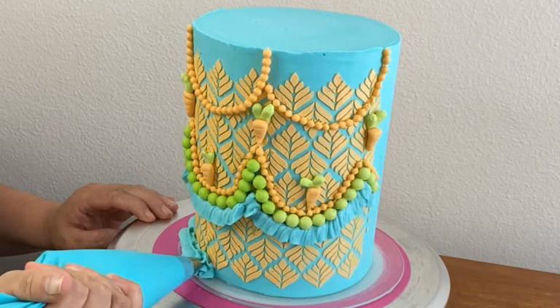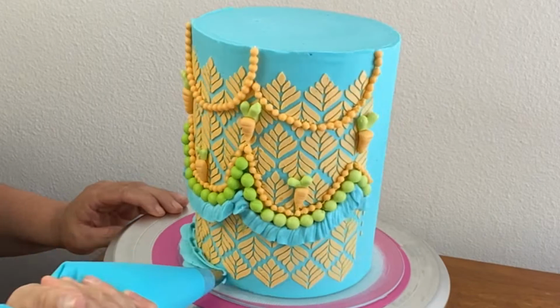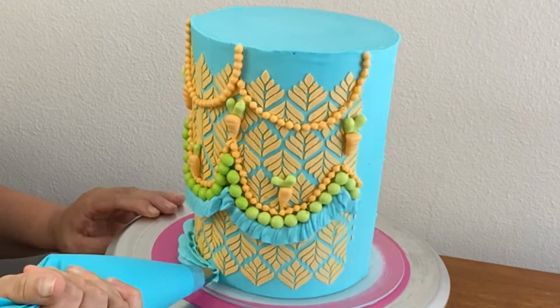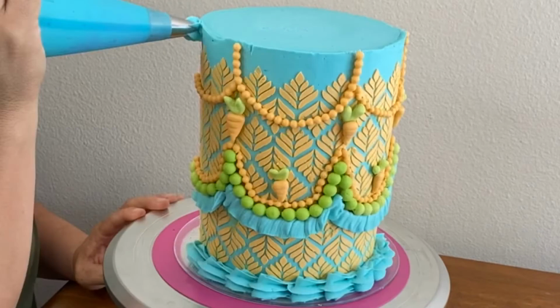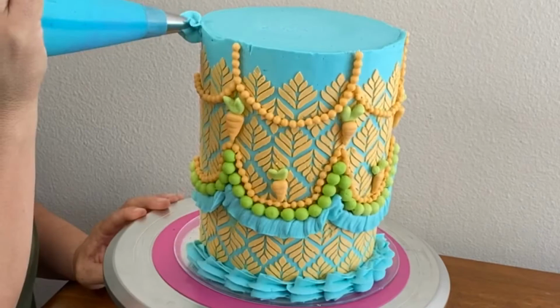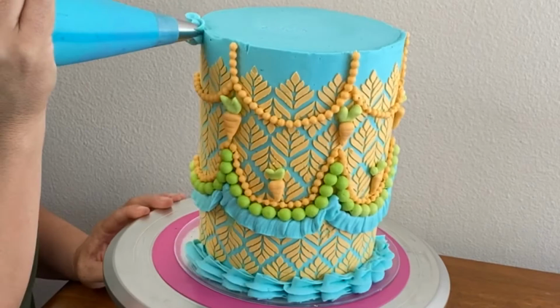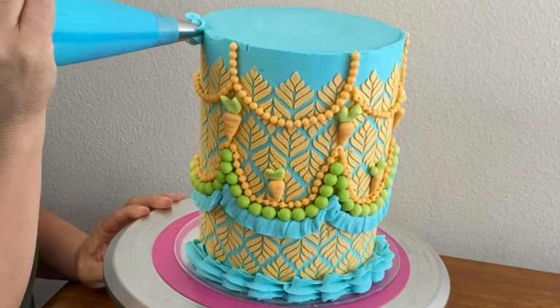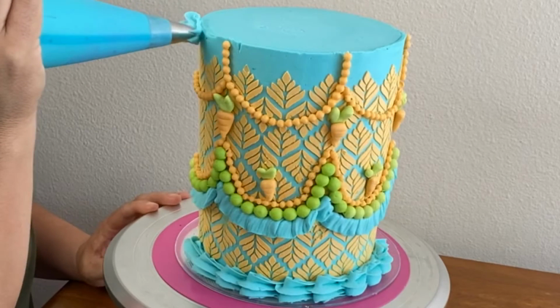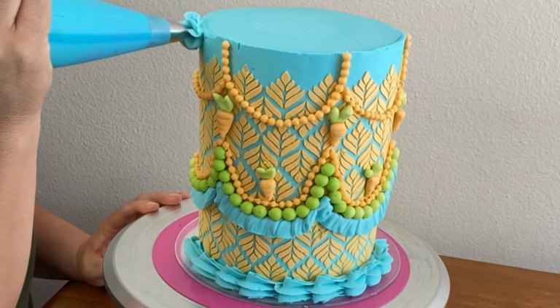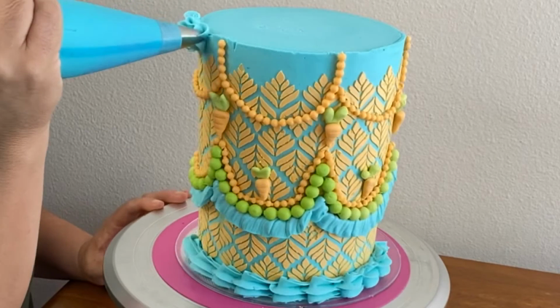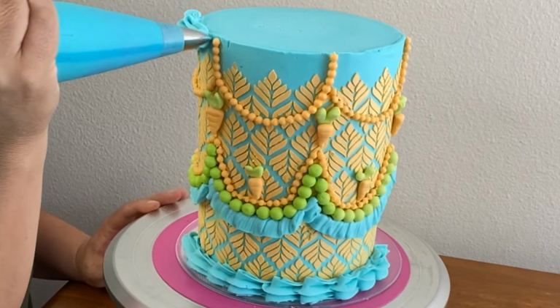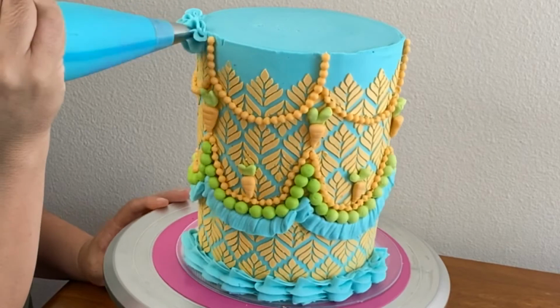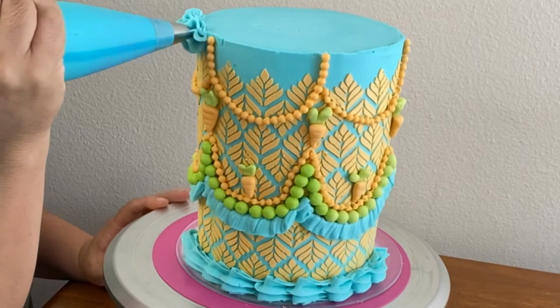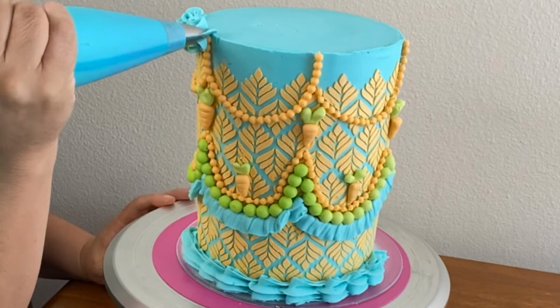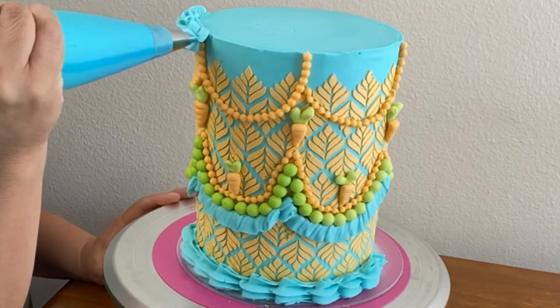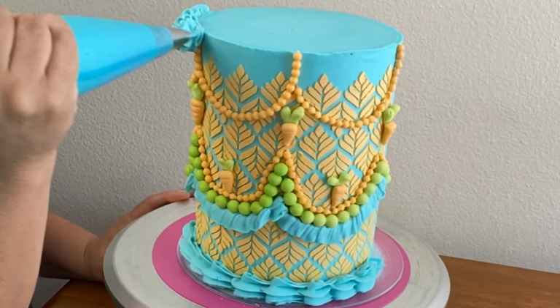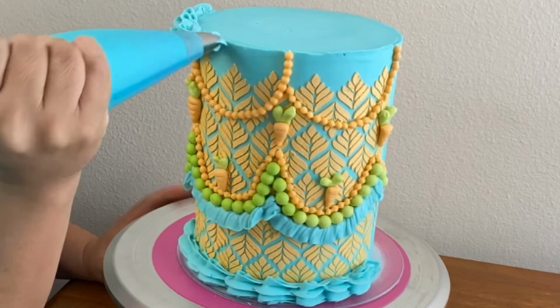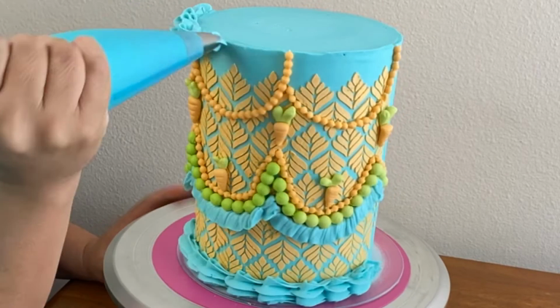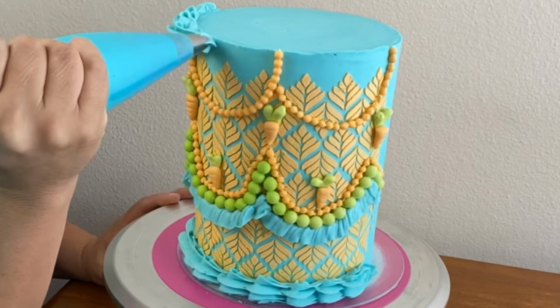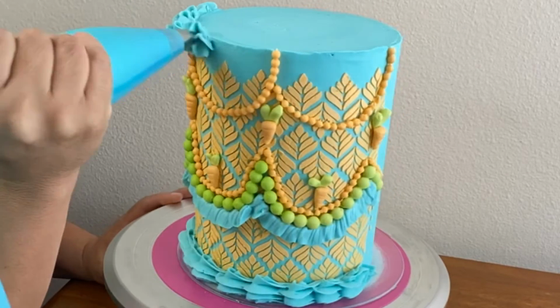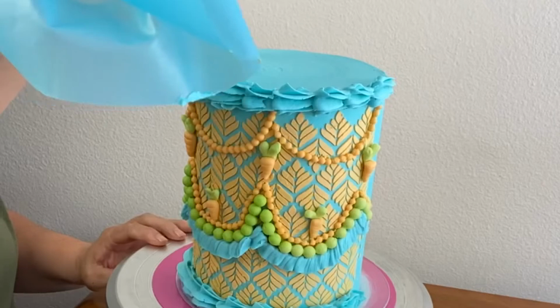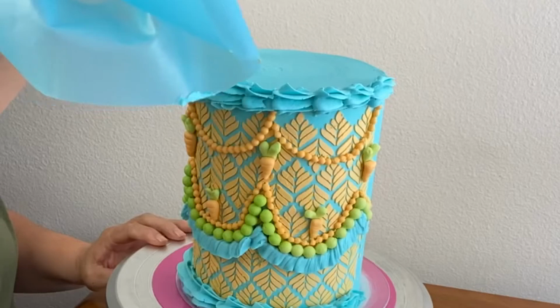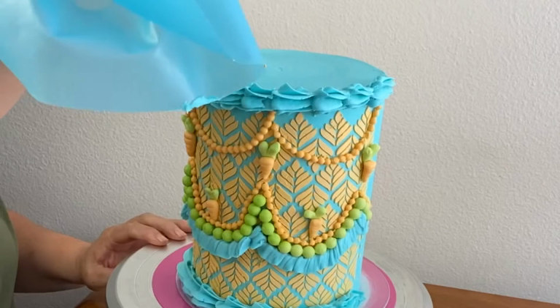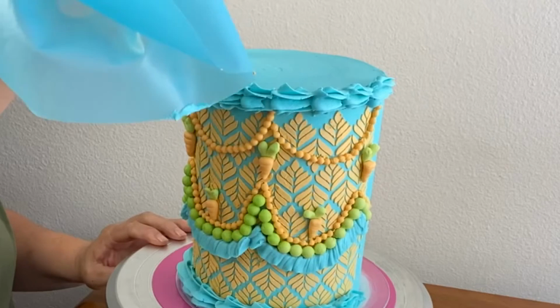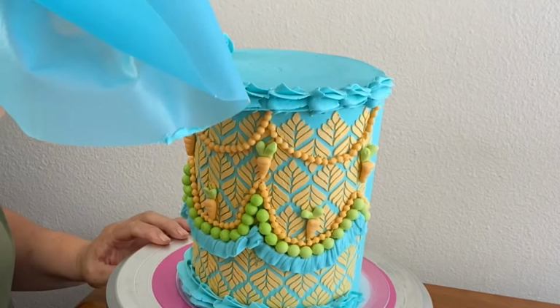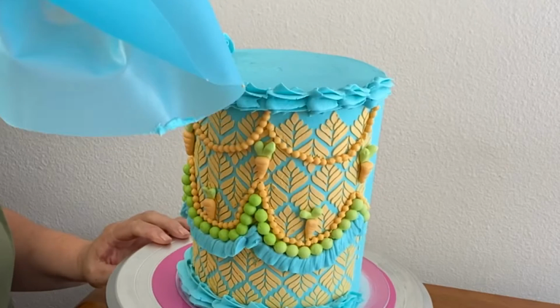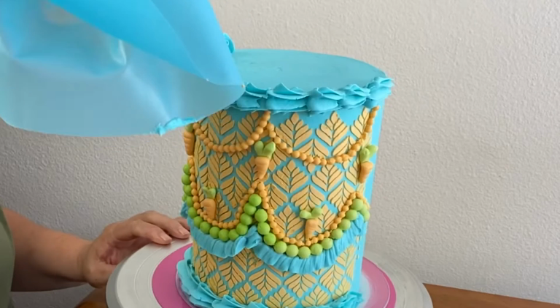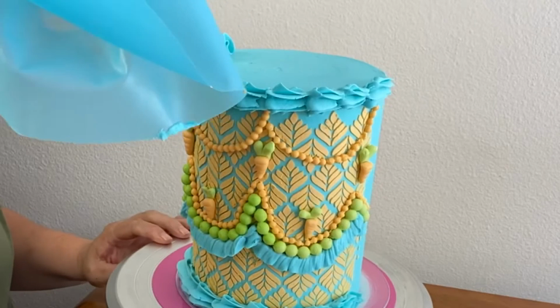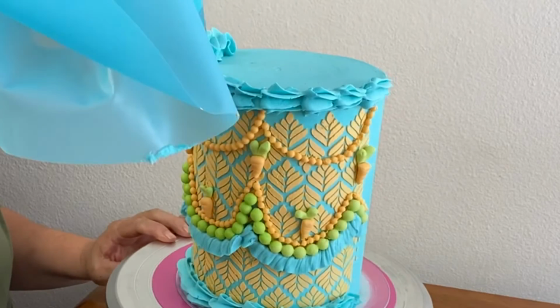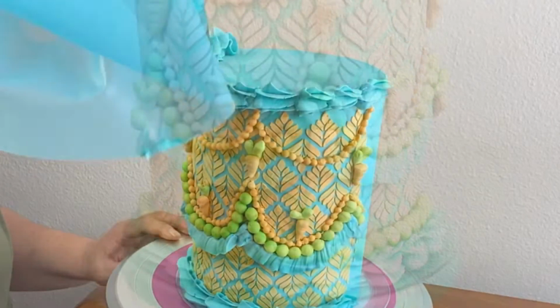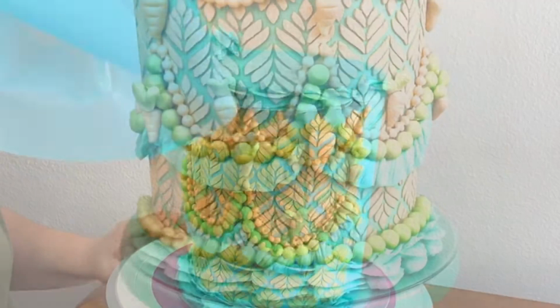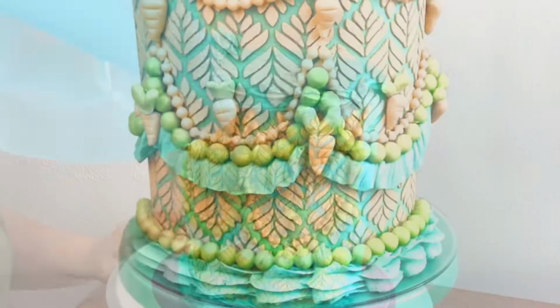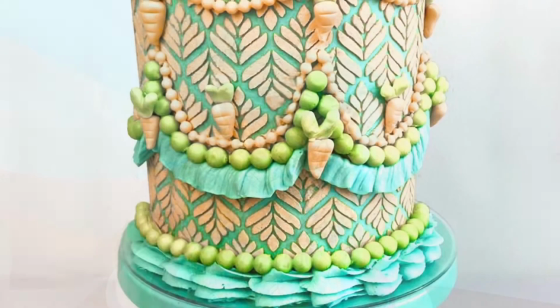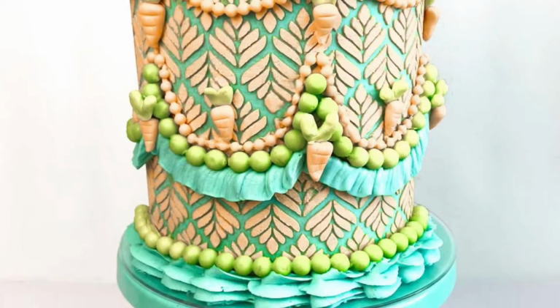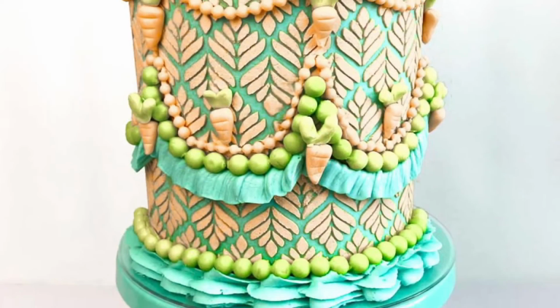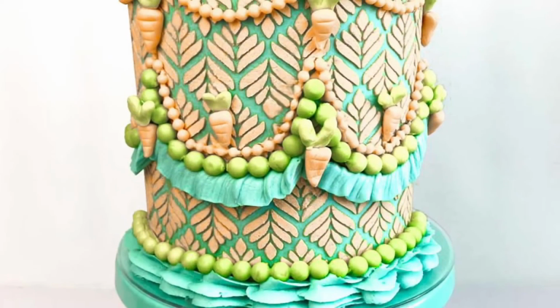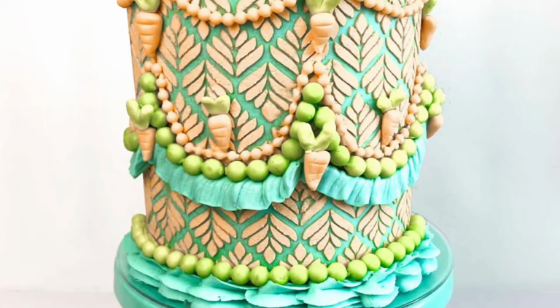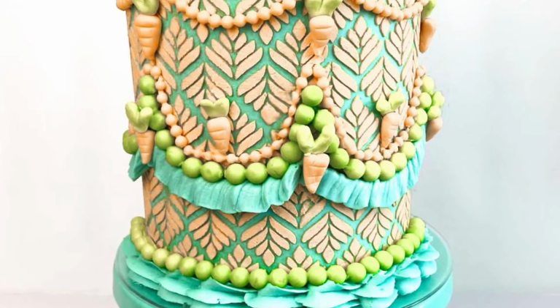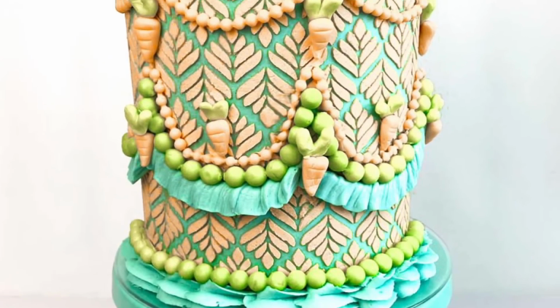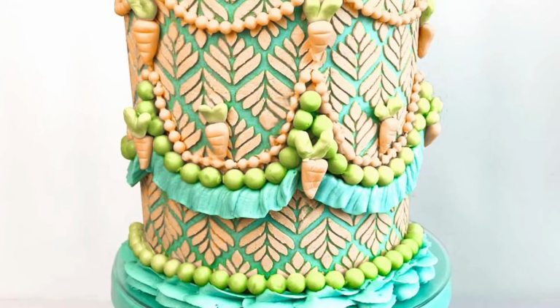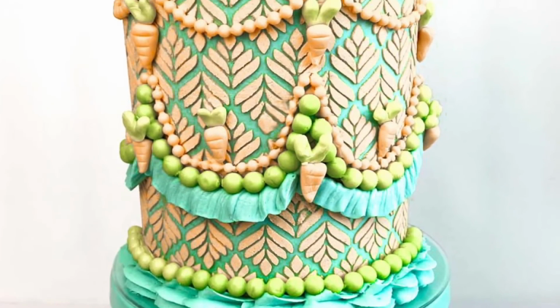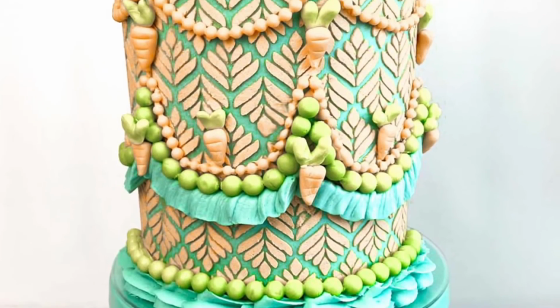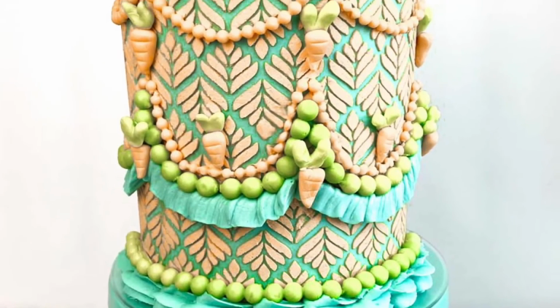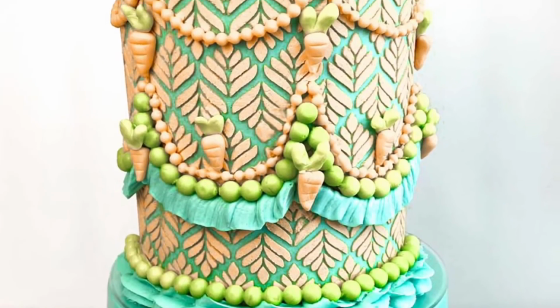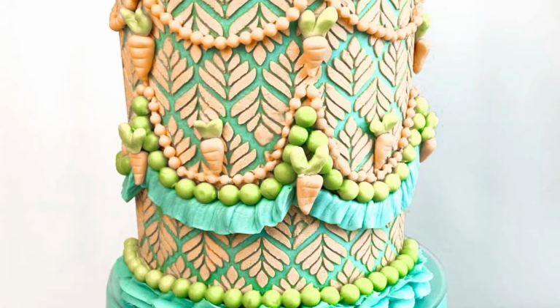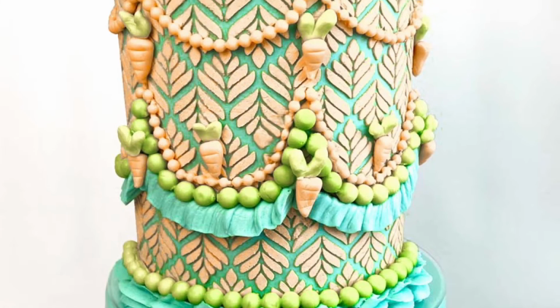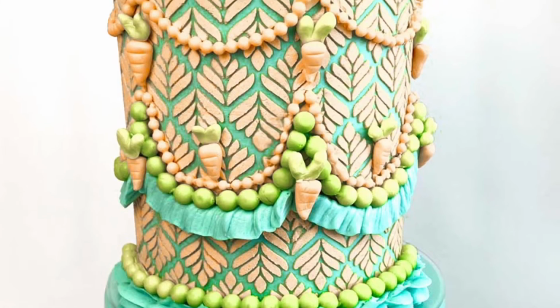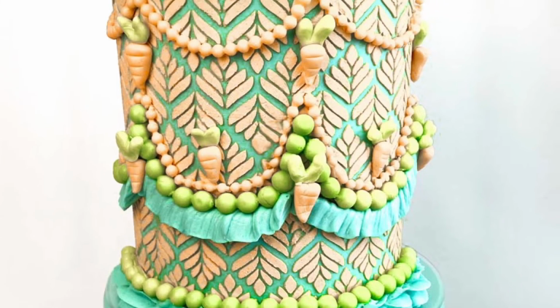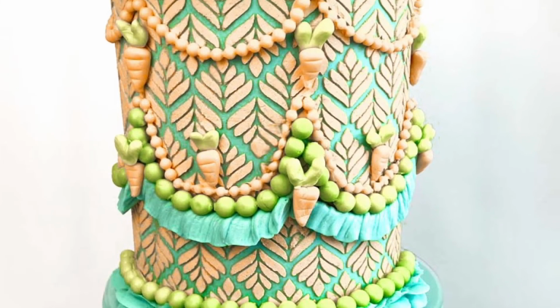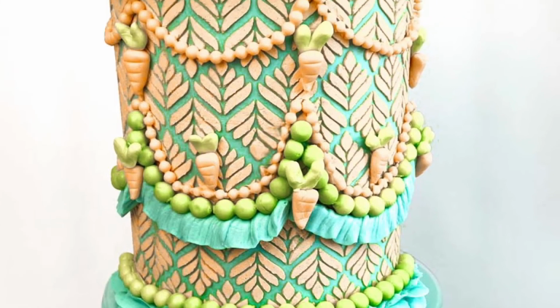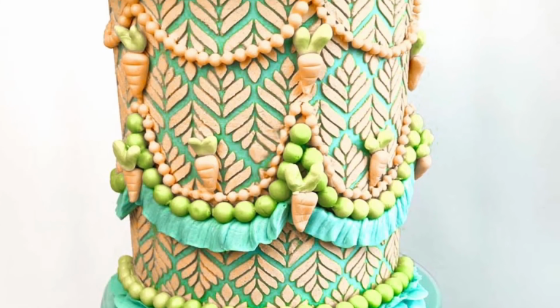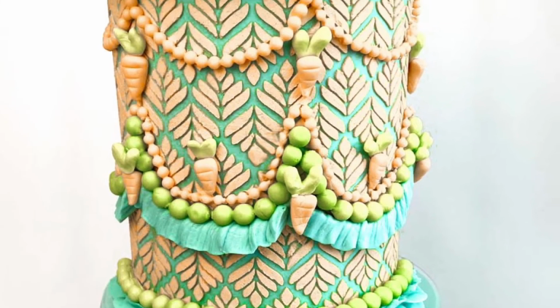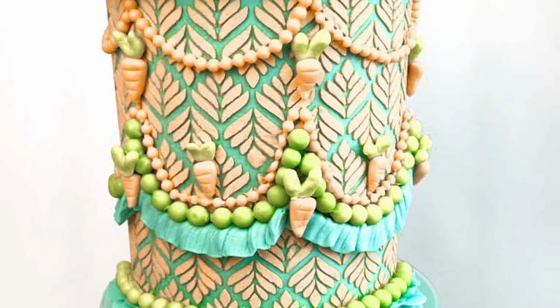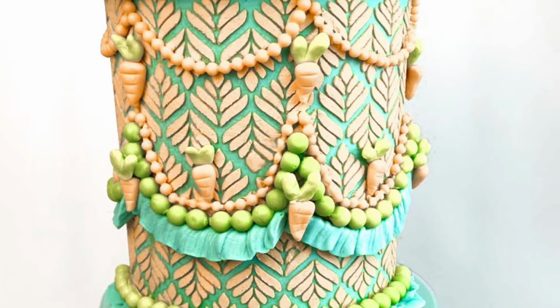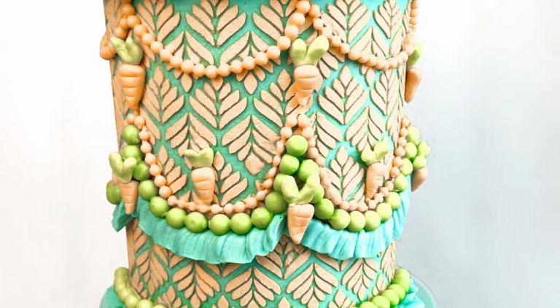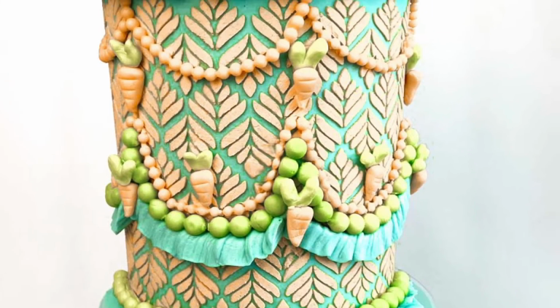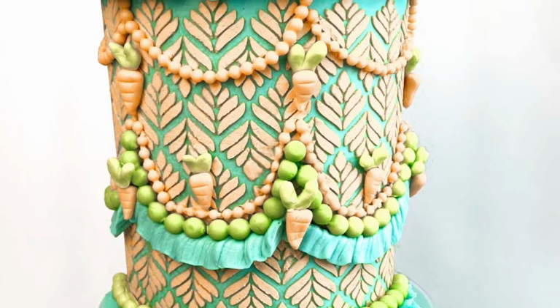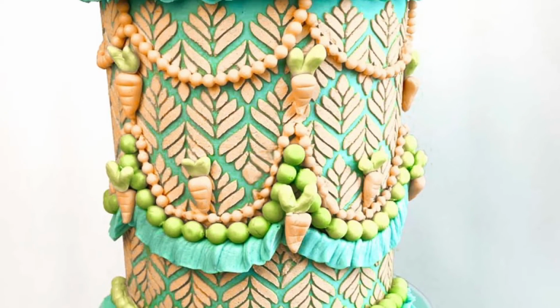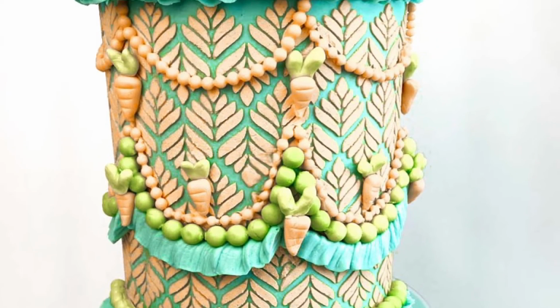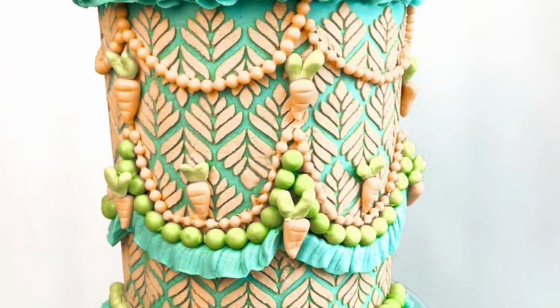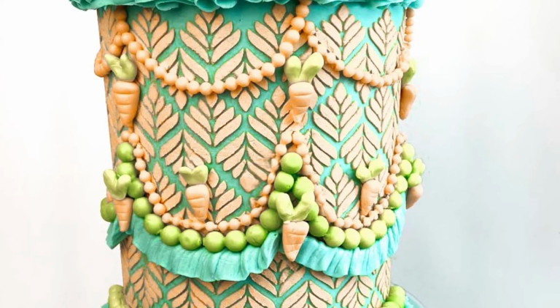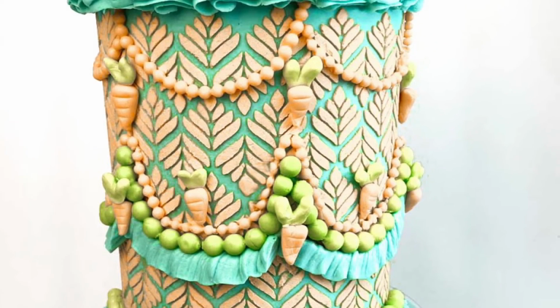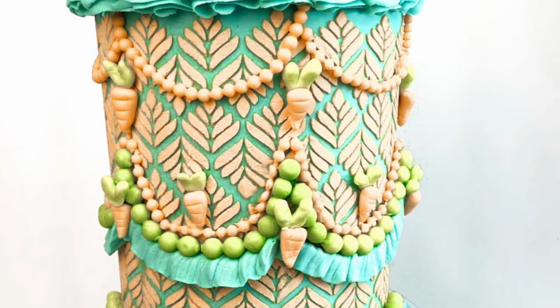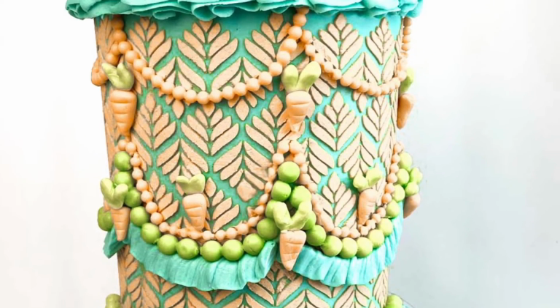I made little carrots out of fondant and then I just piped ruffles.